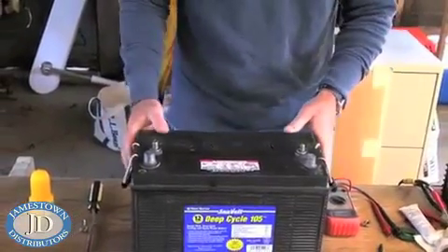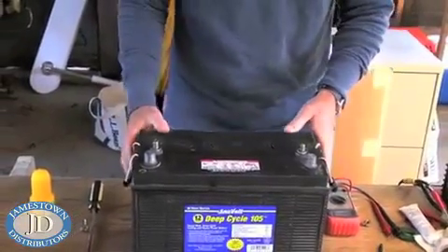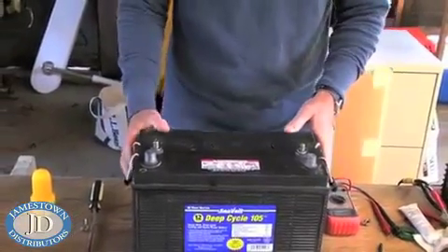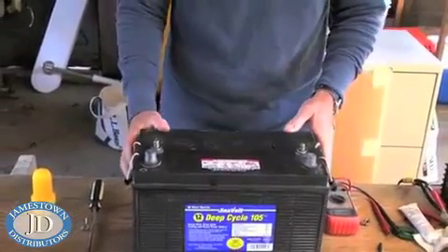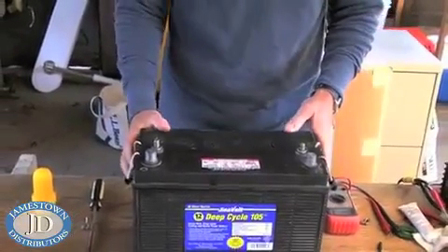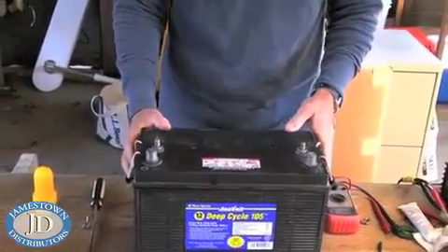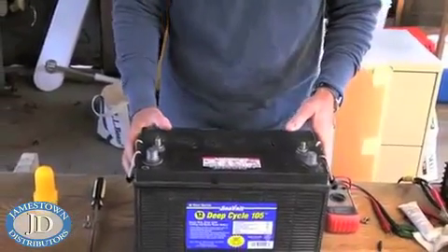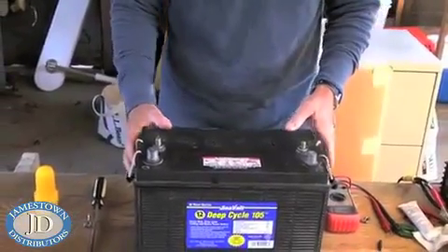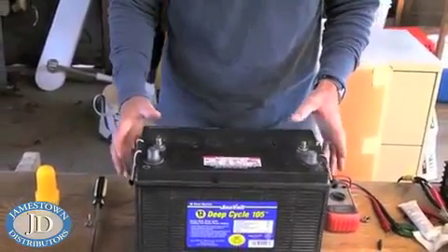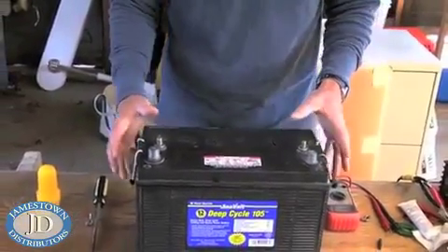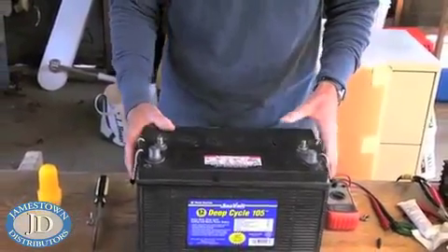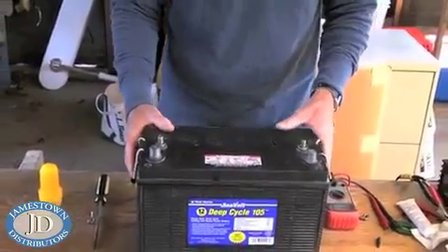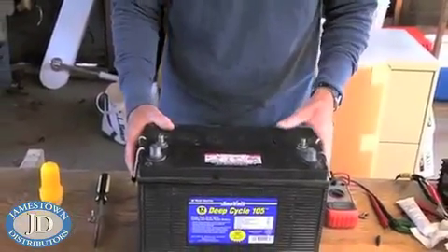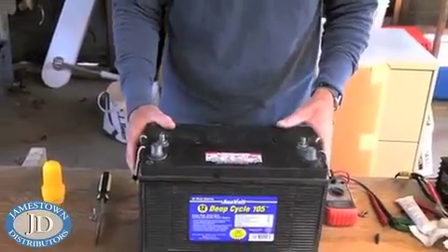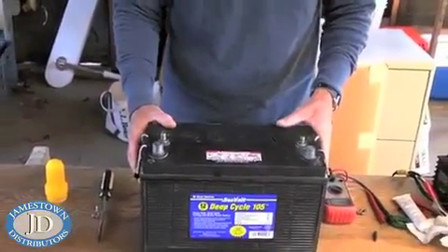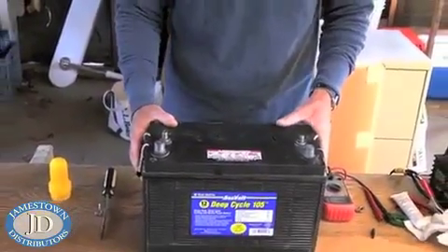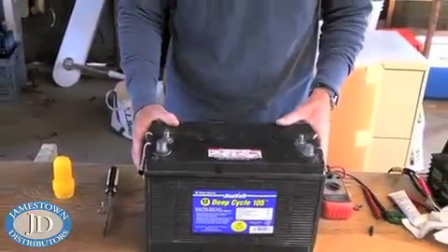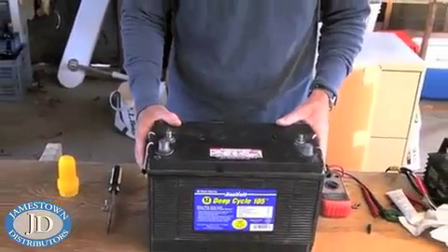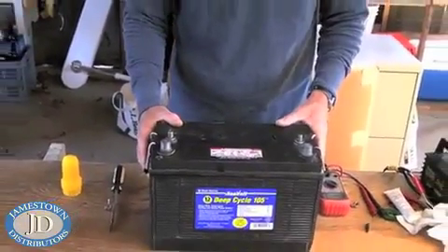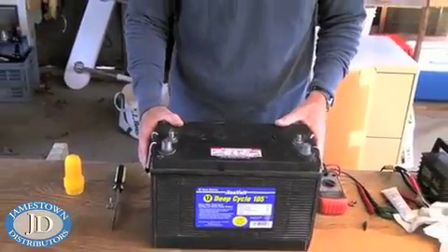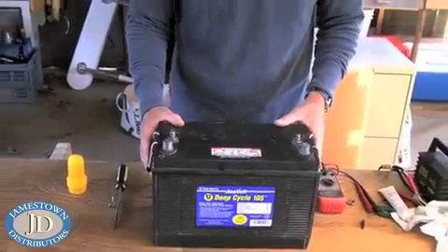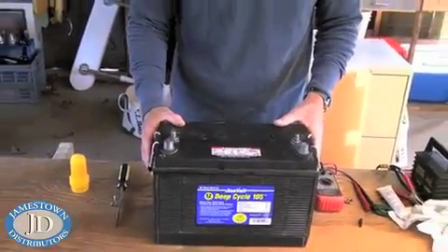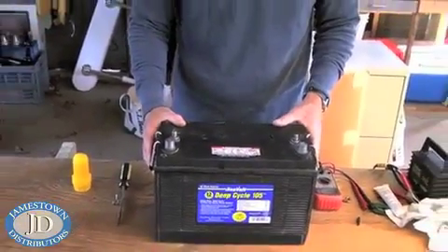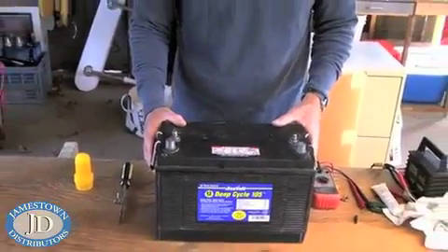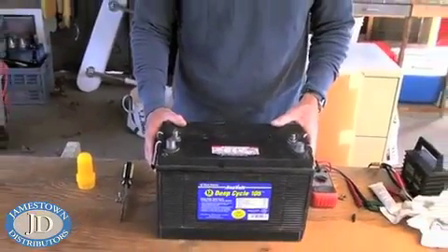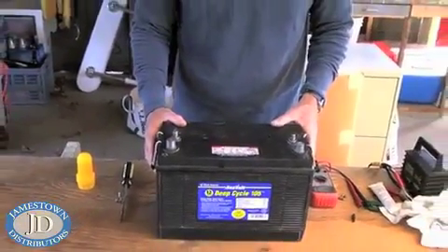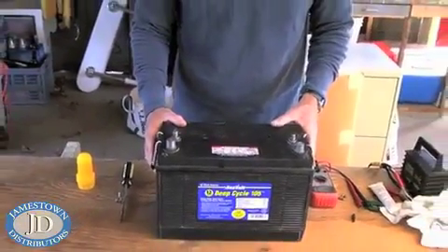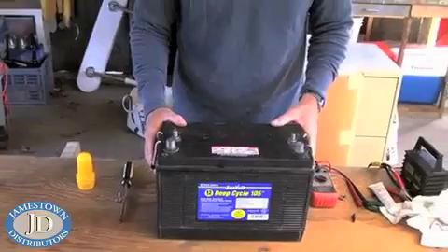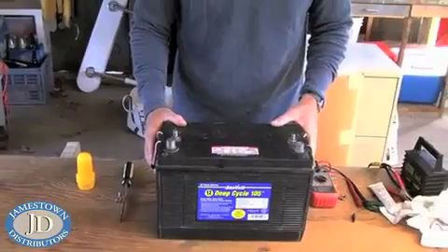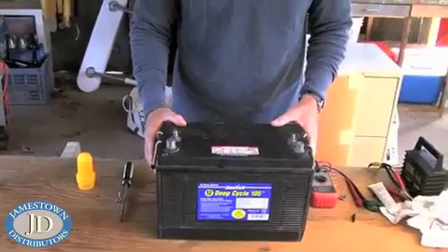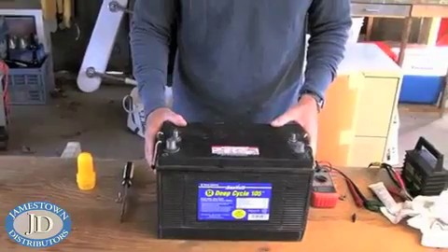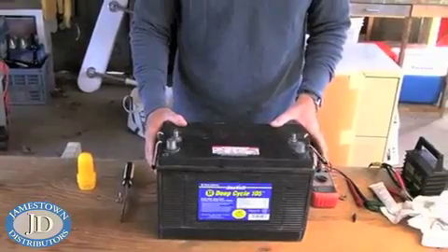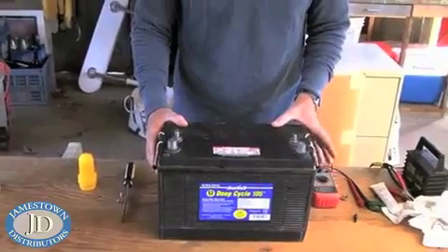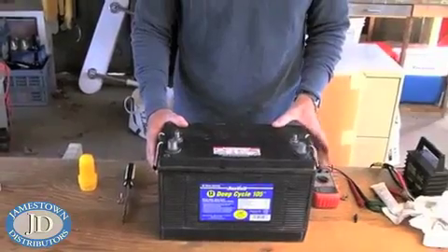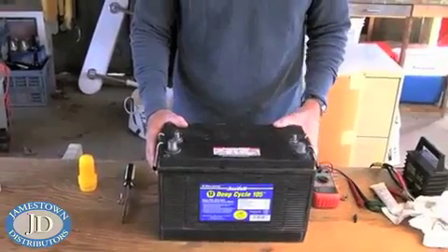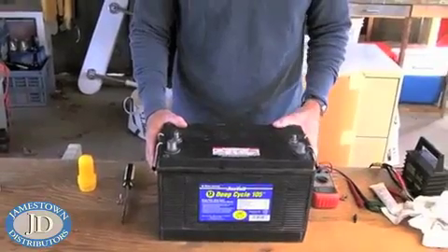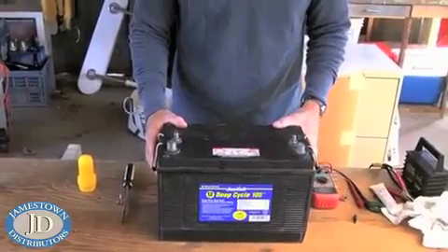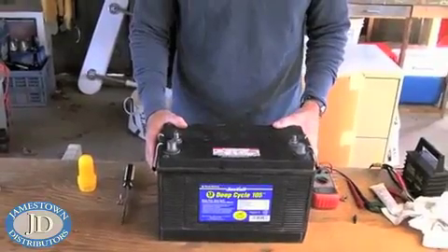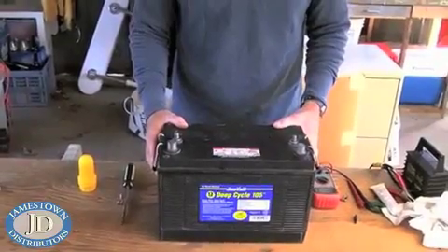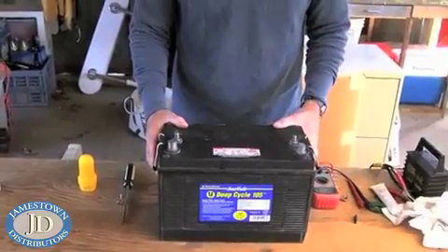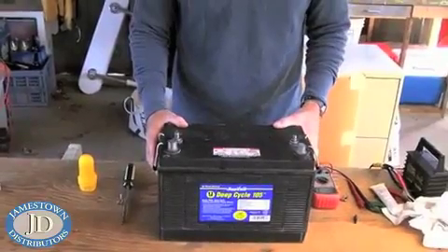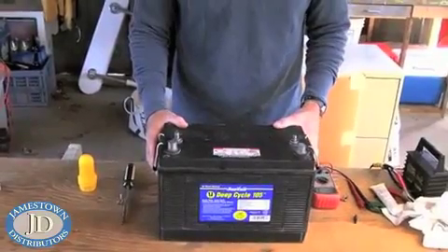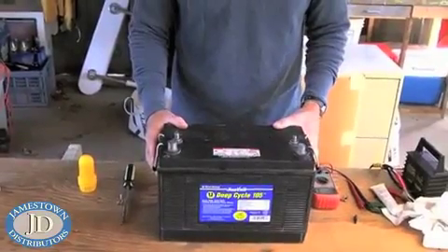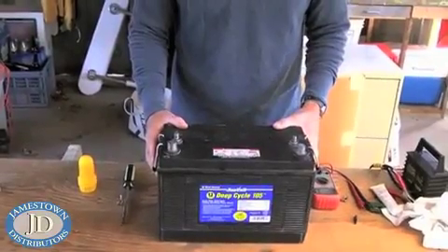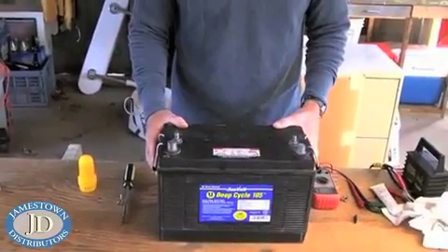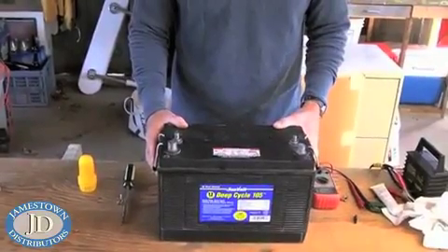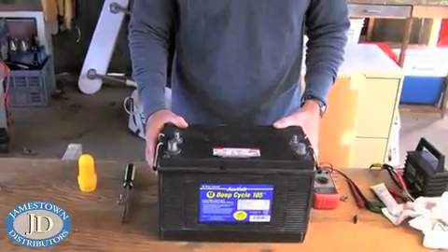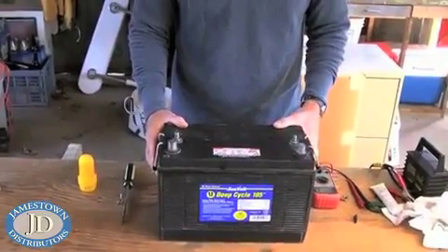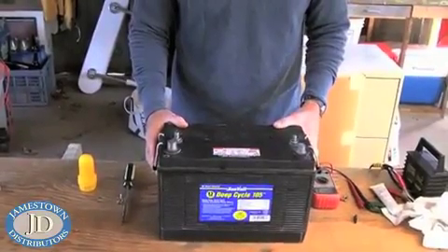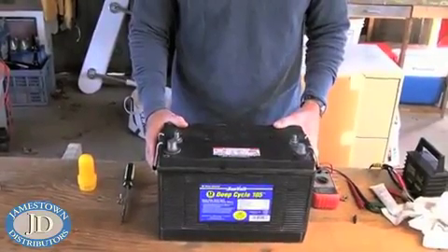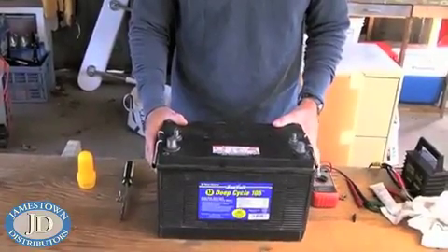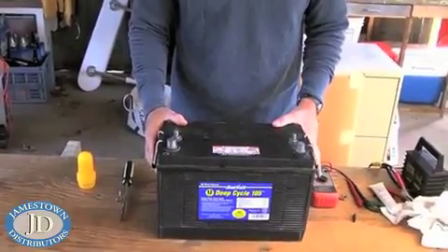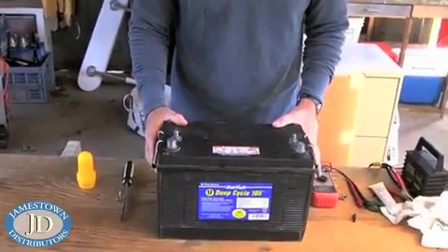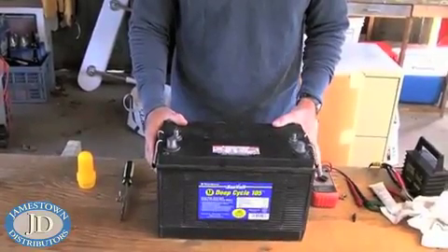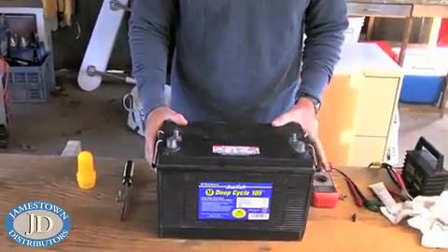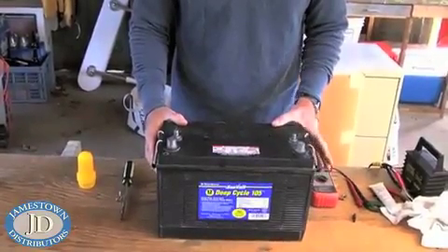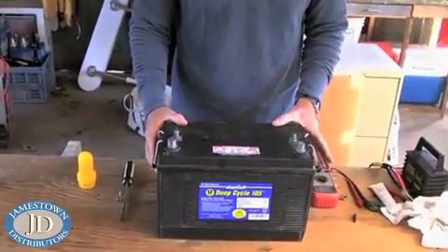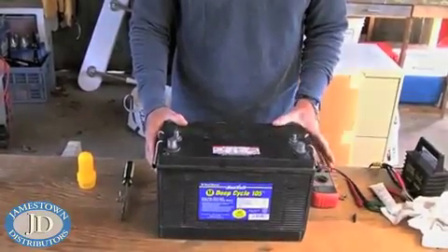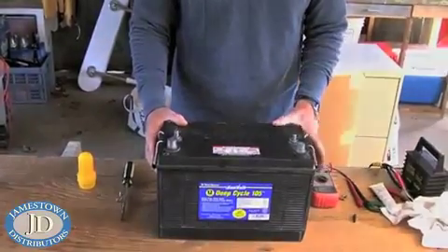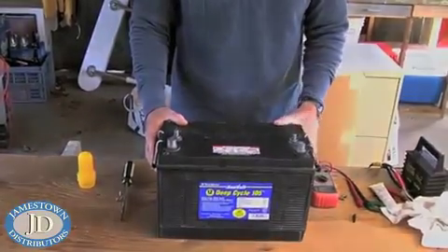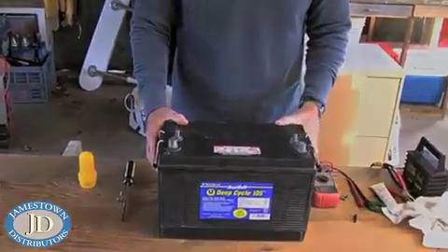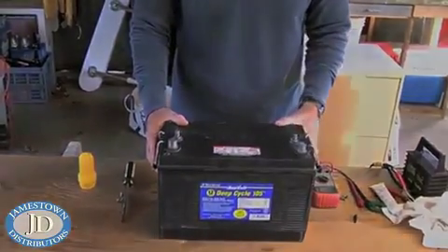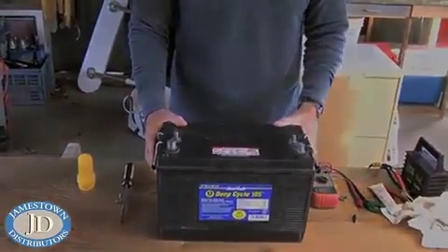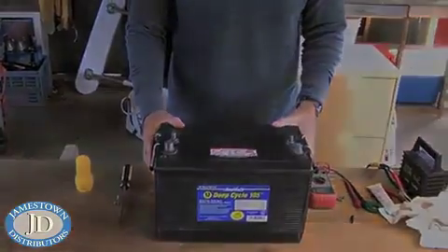If it's not holding a charge, then you've got a problem with the battery and you should think about replacing it.